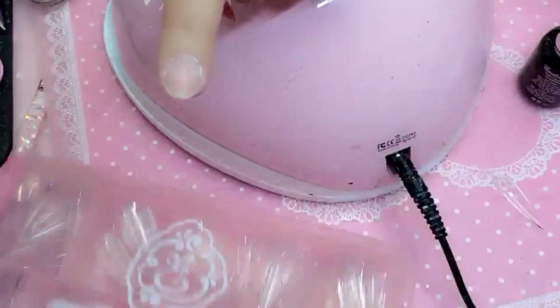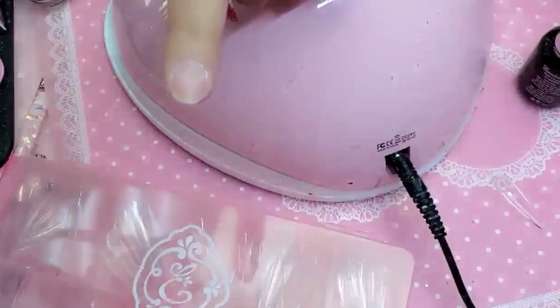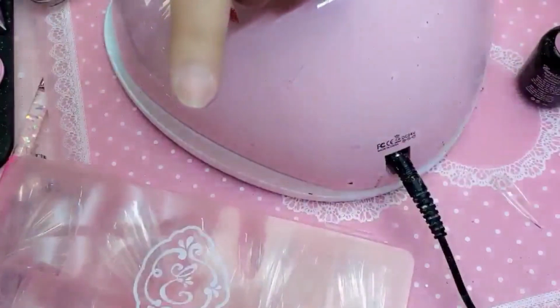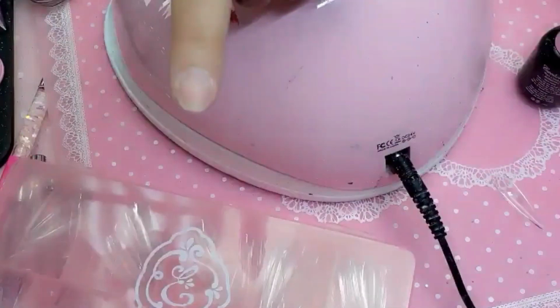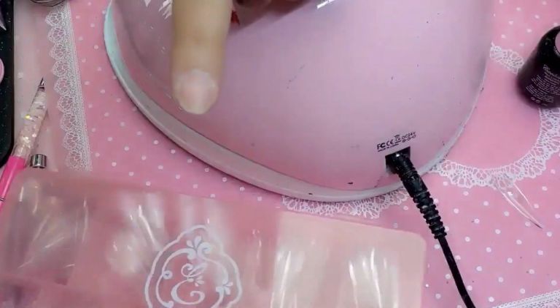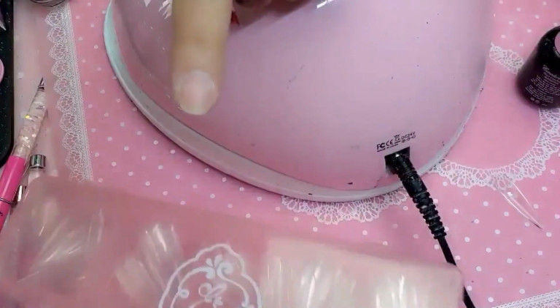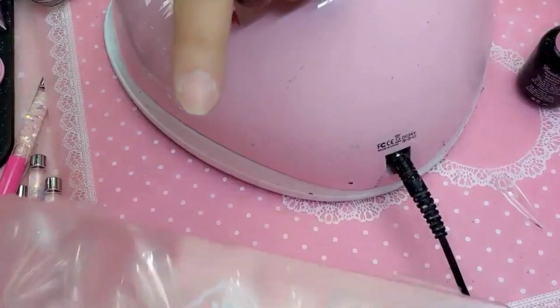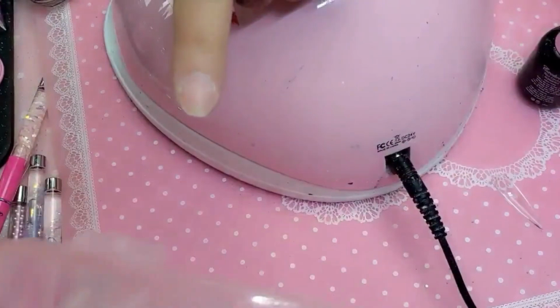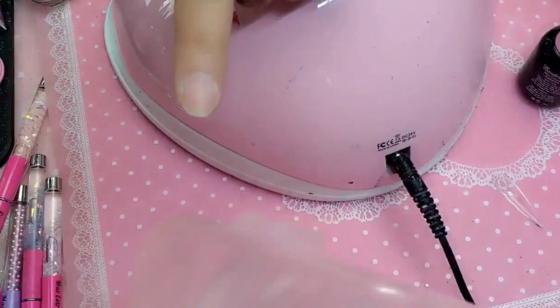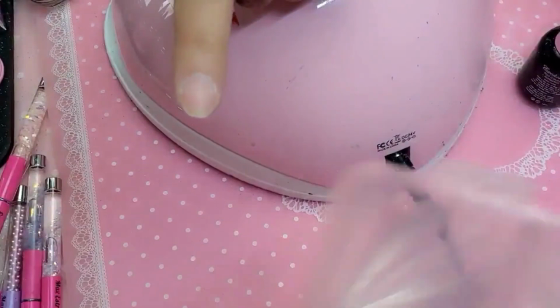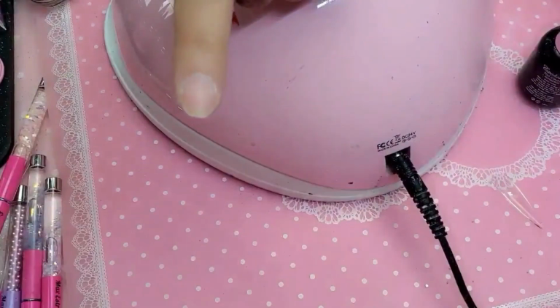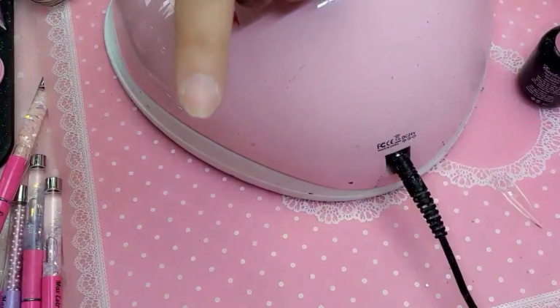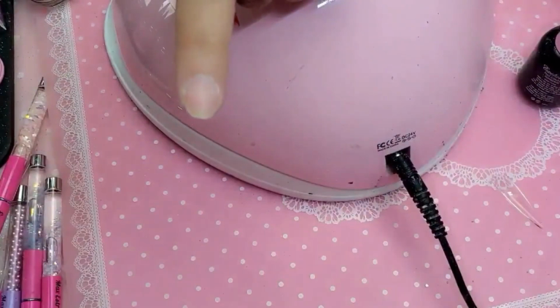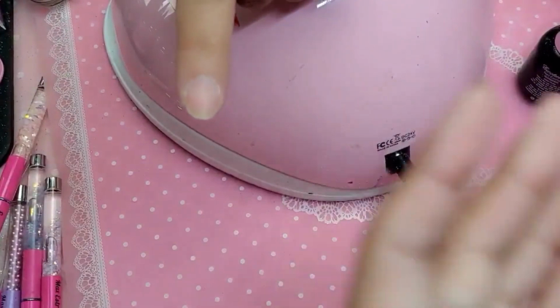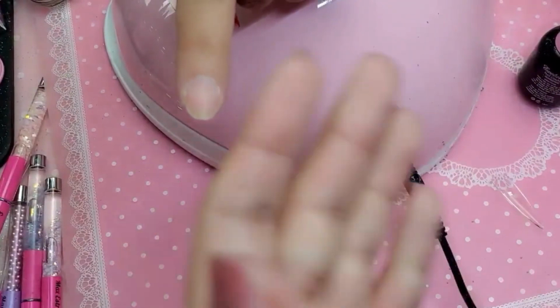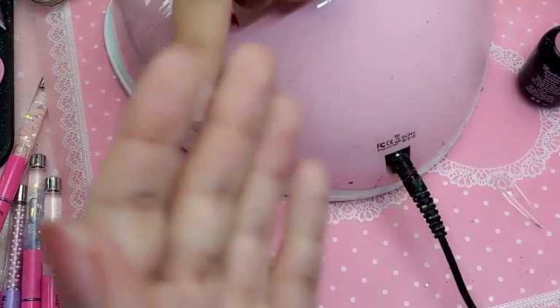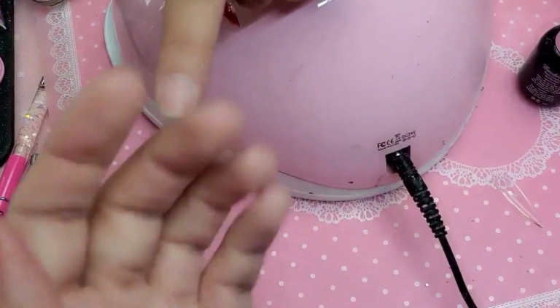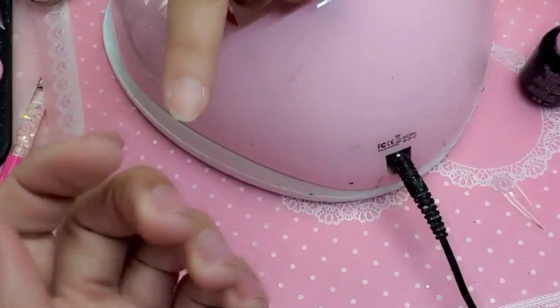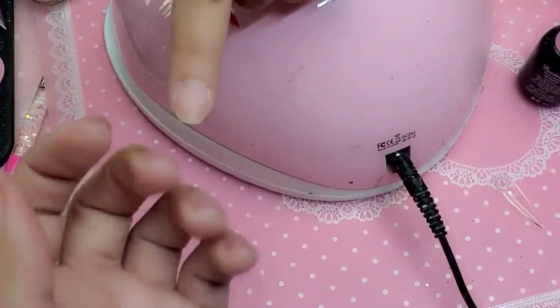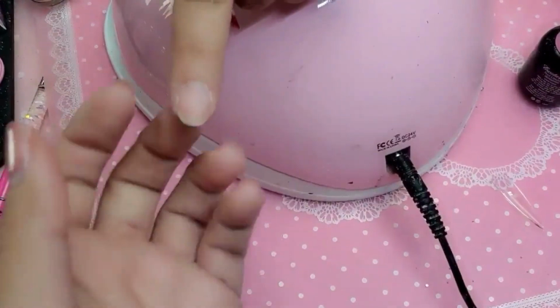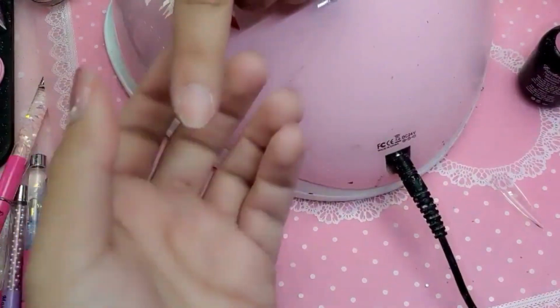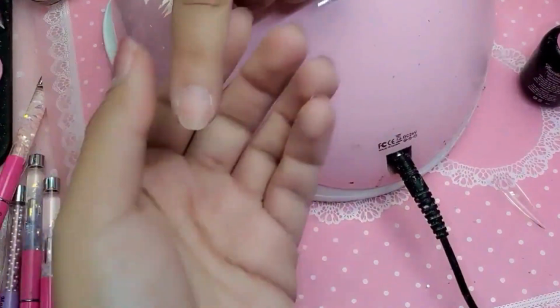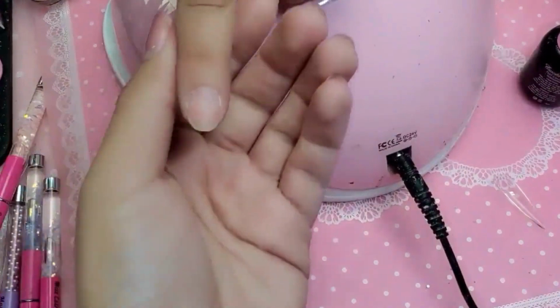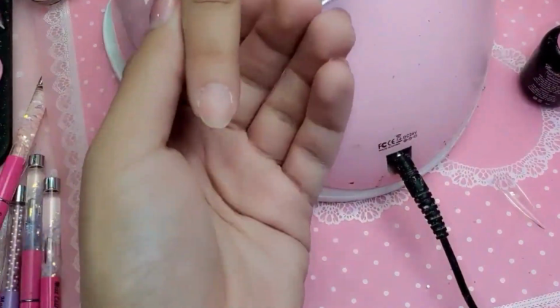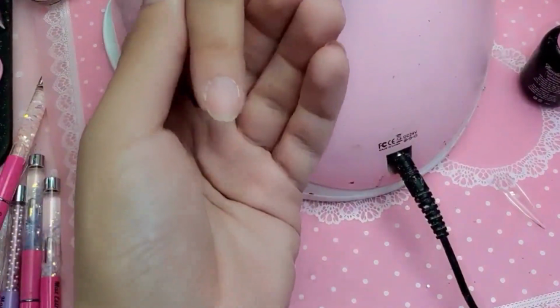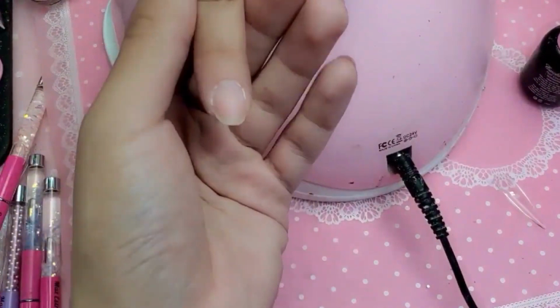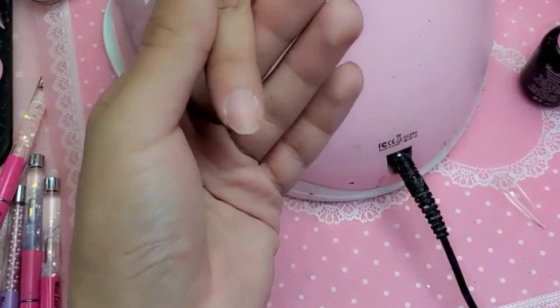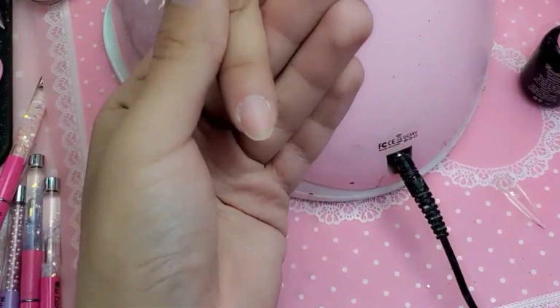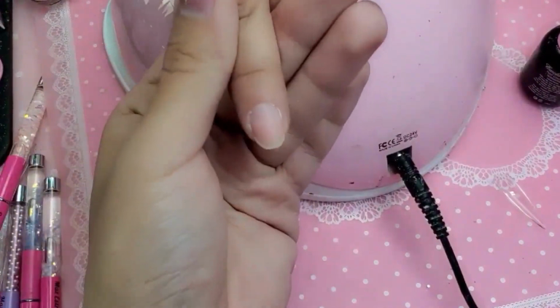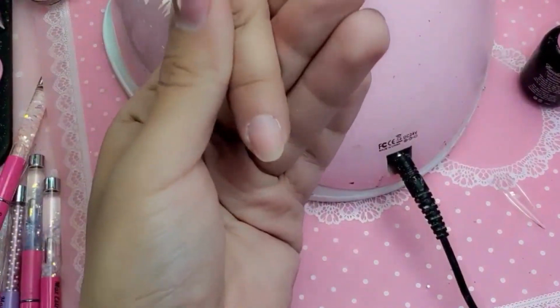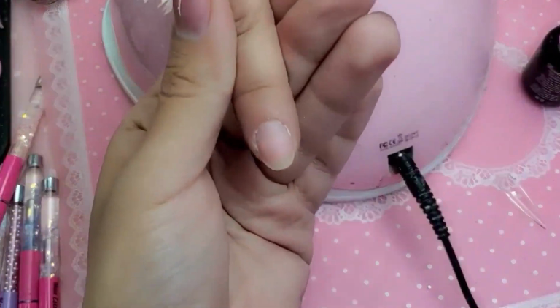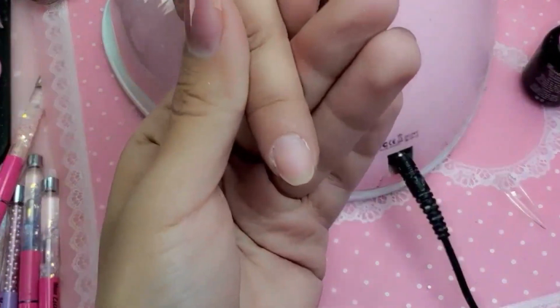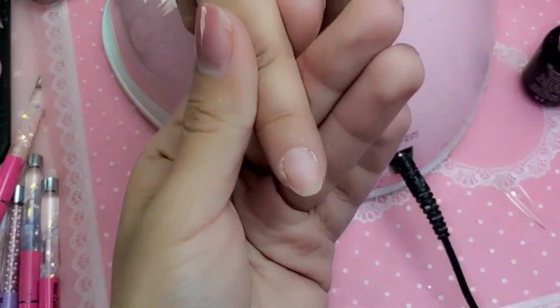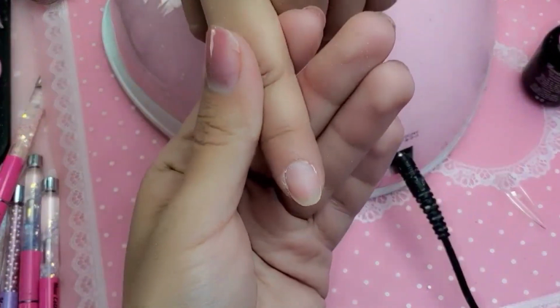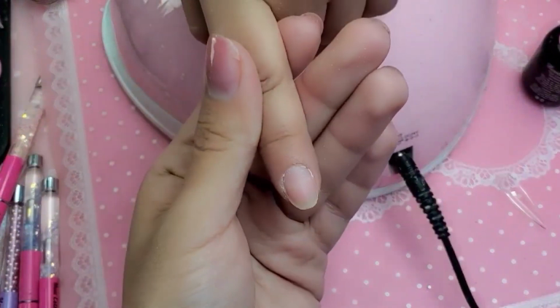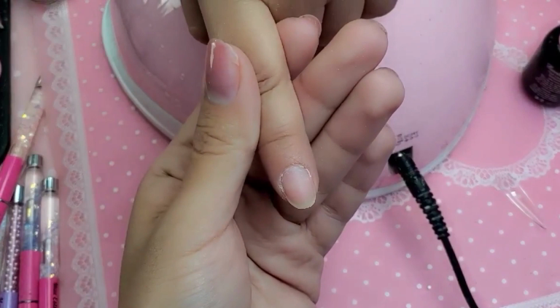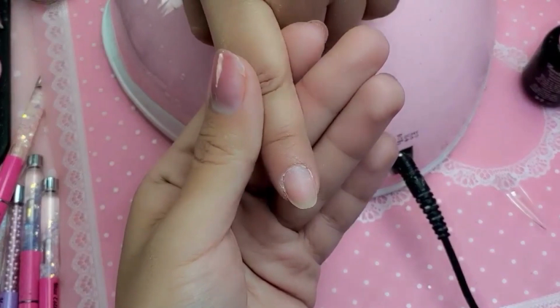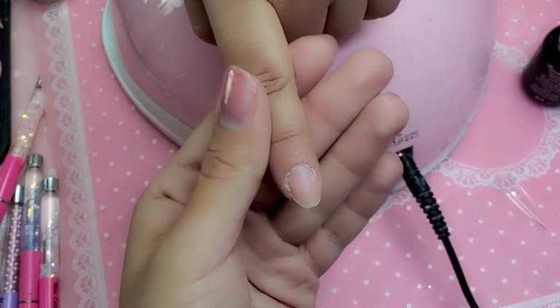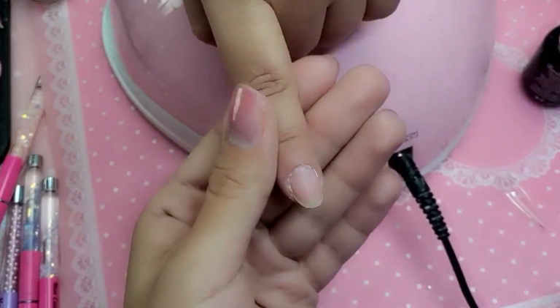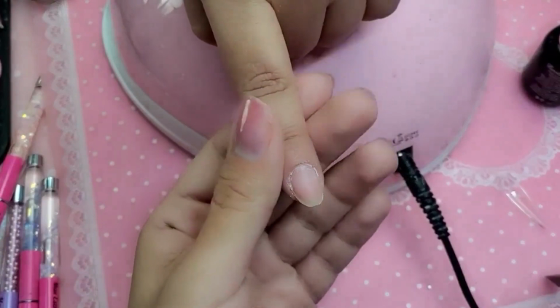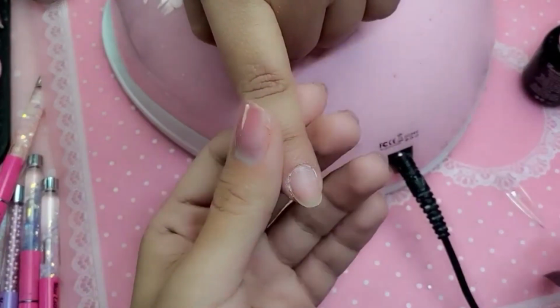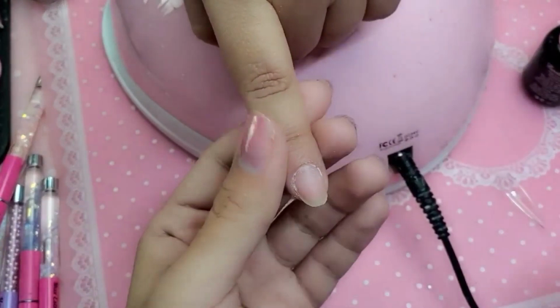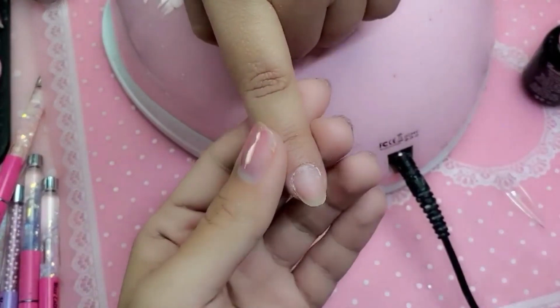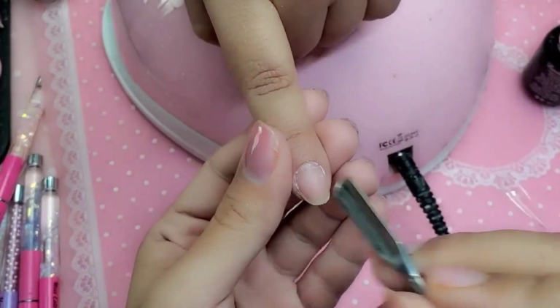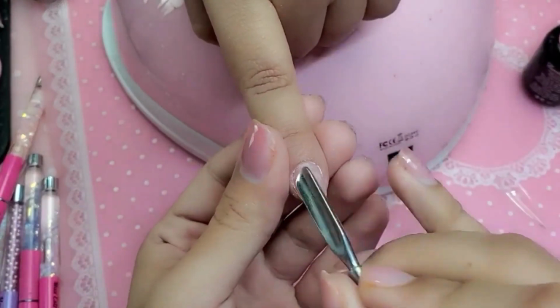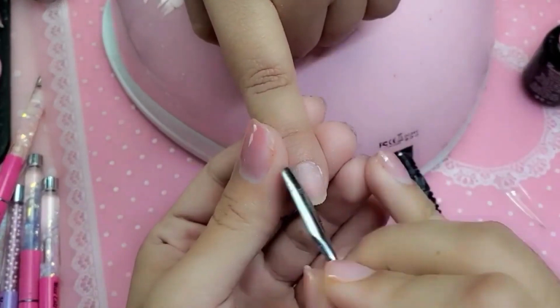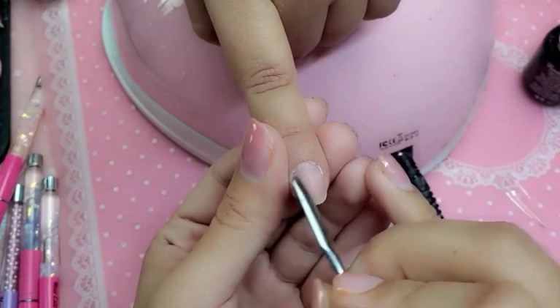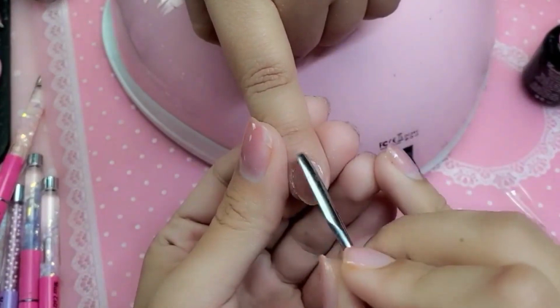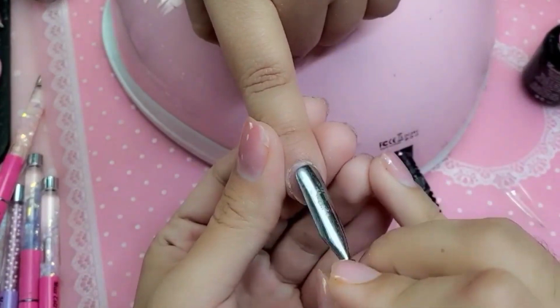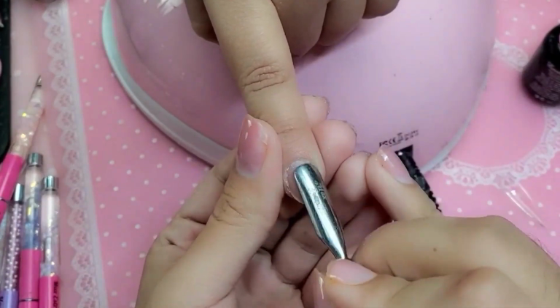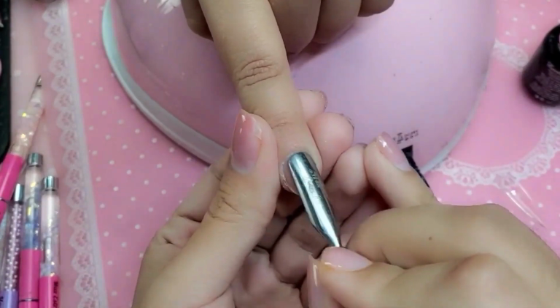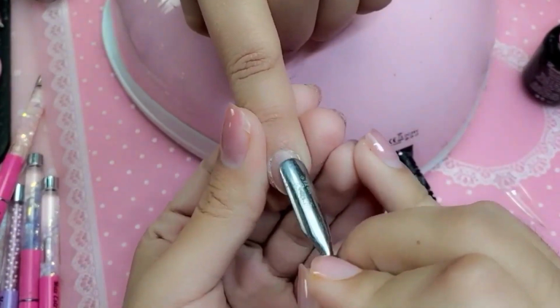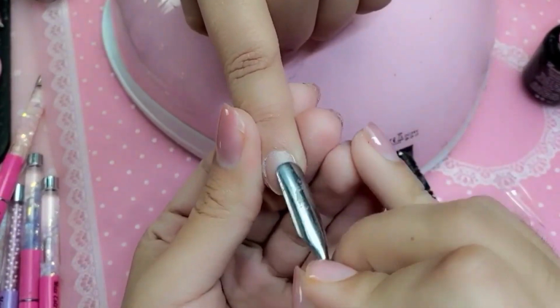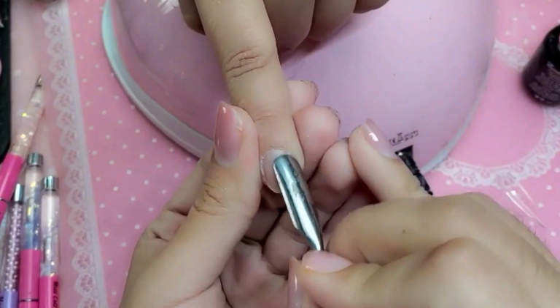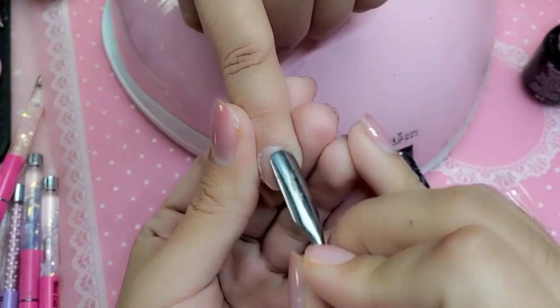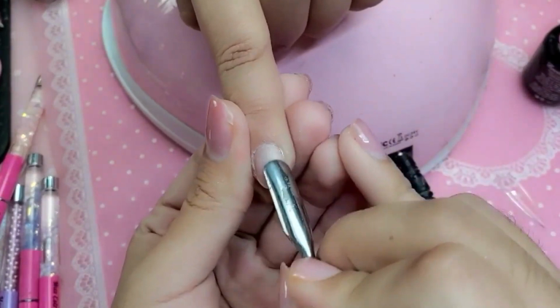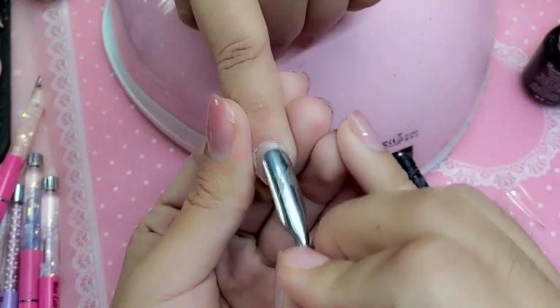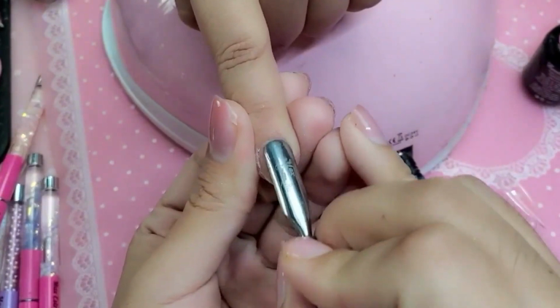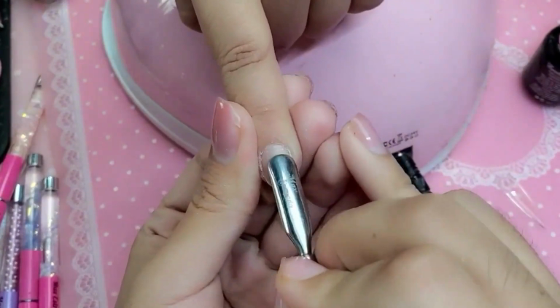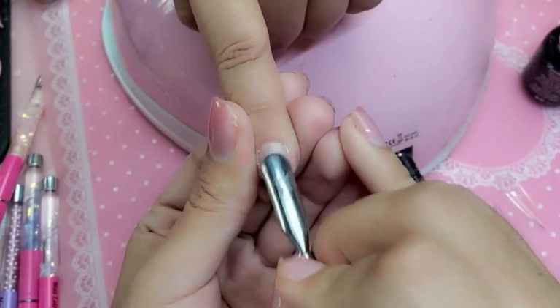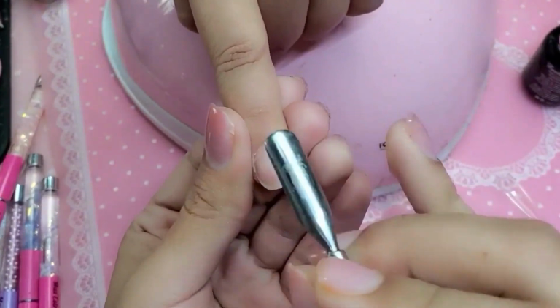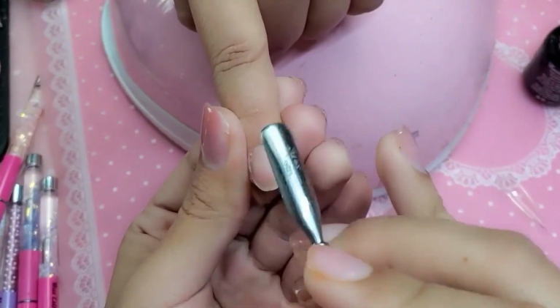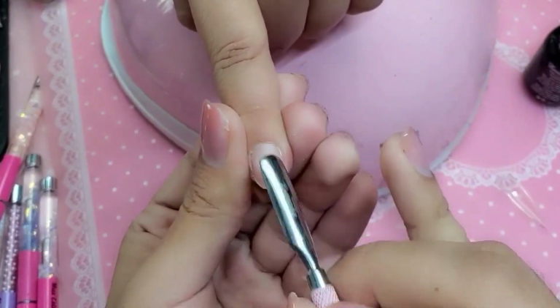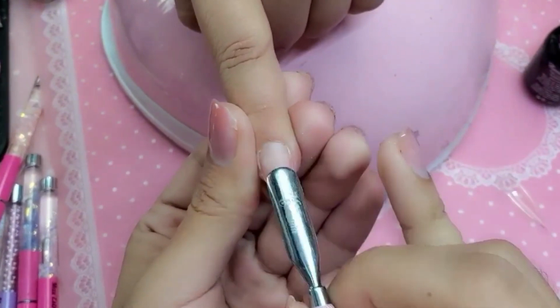And then we're going to push back that cuticle really, really well using our pink cuticle pusher.